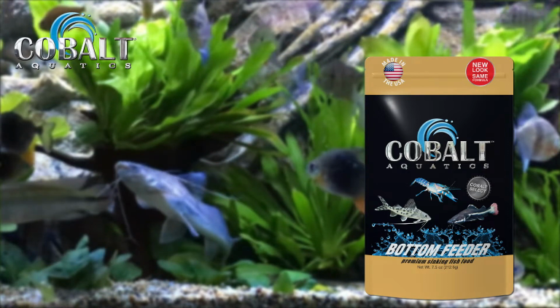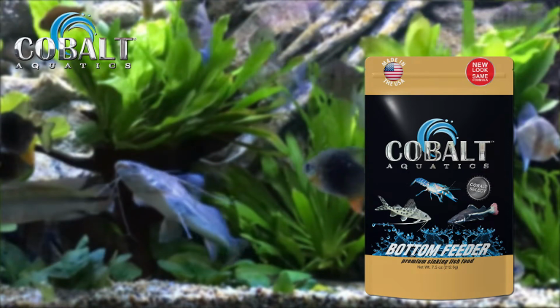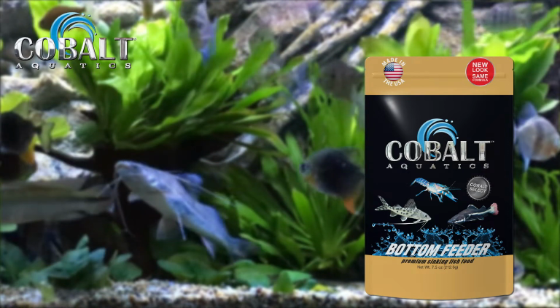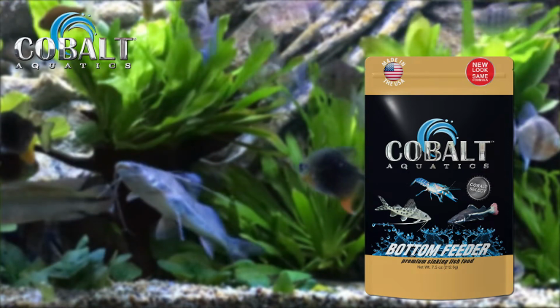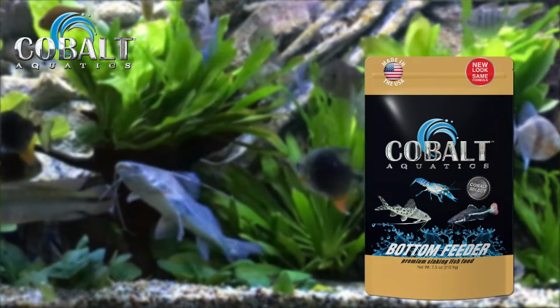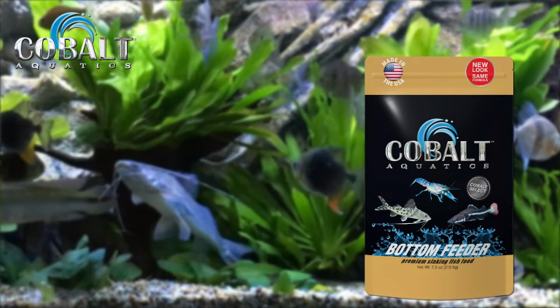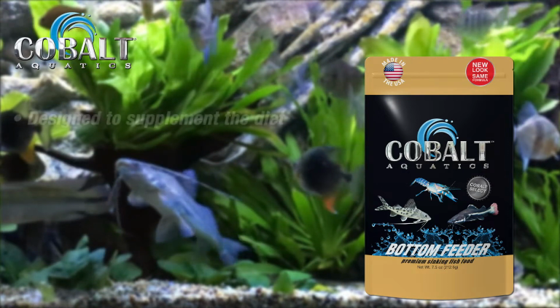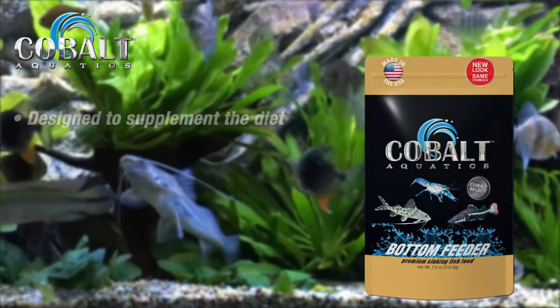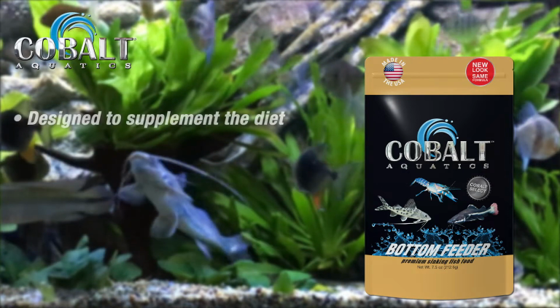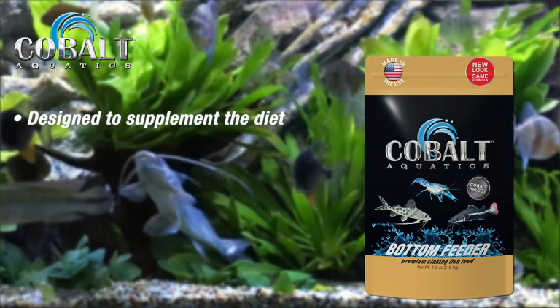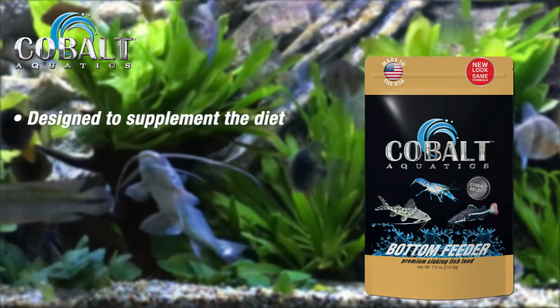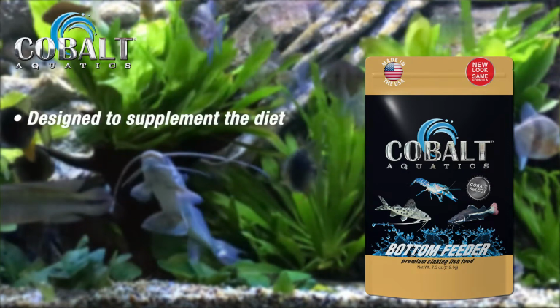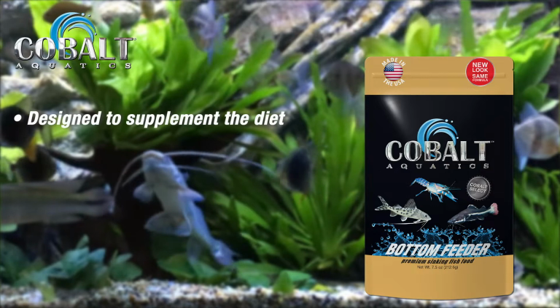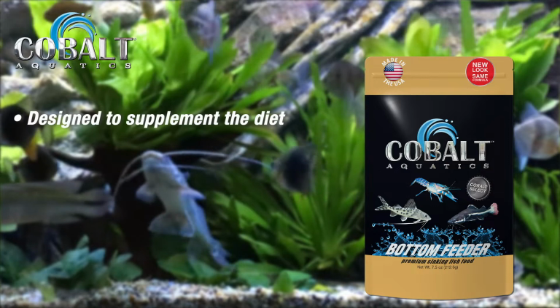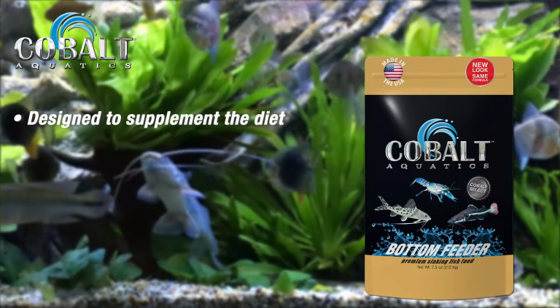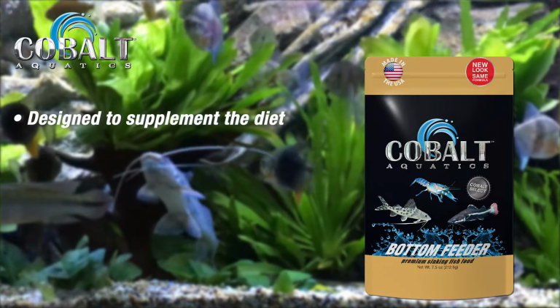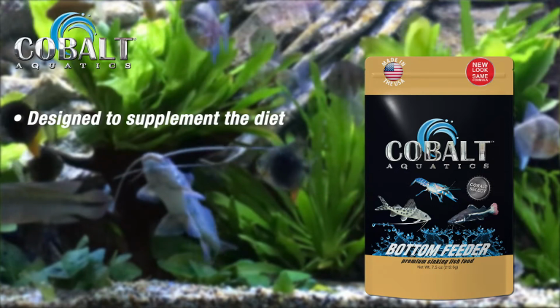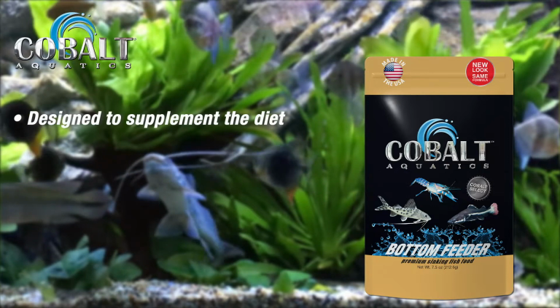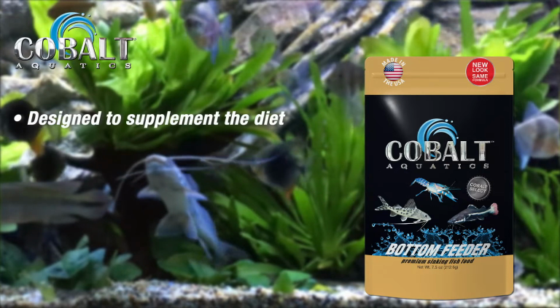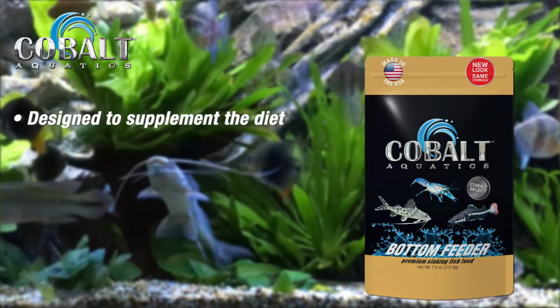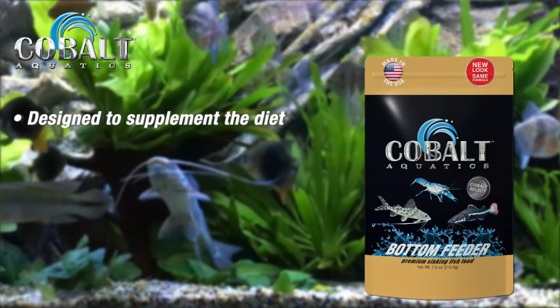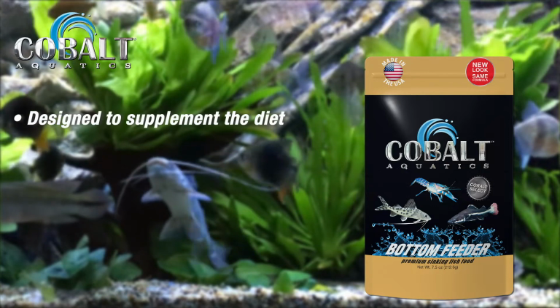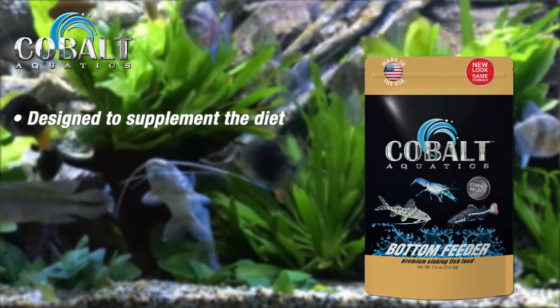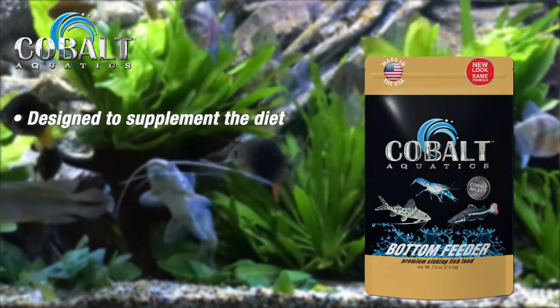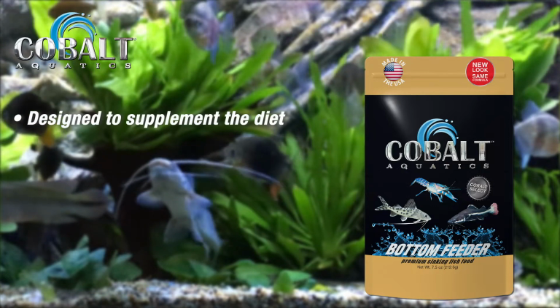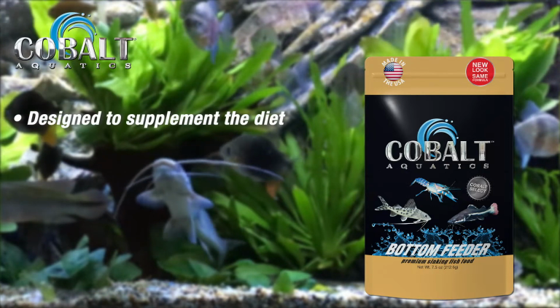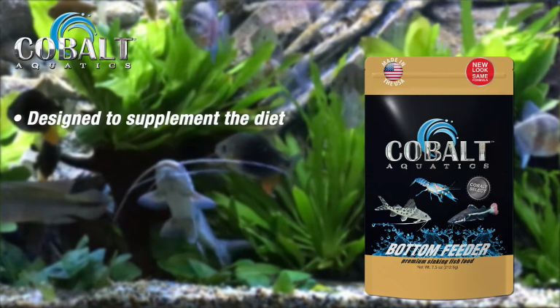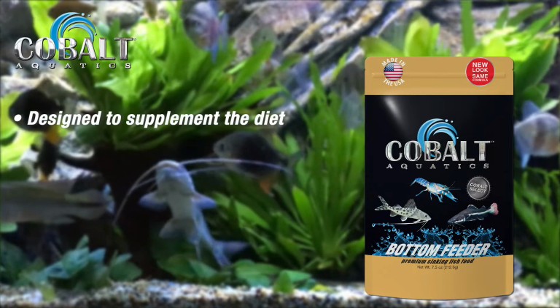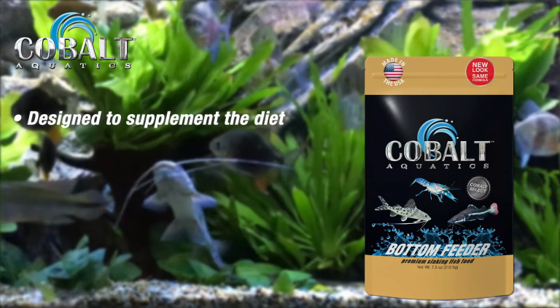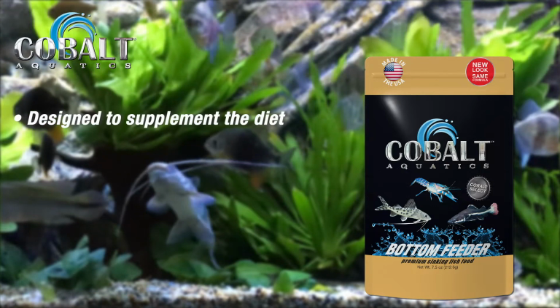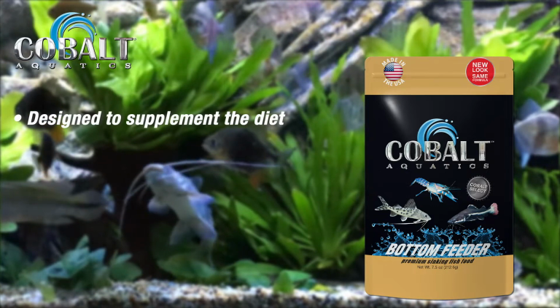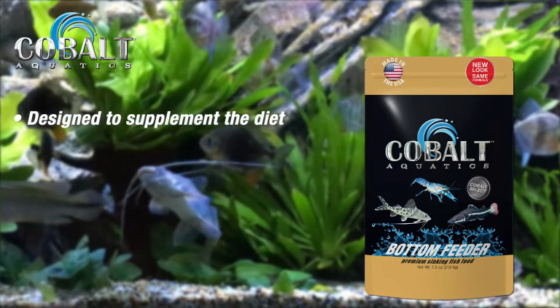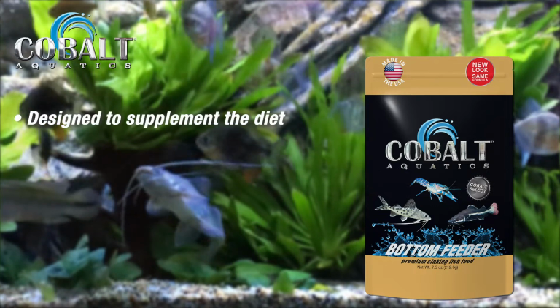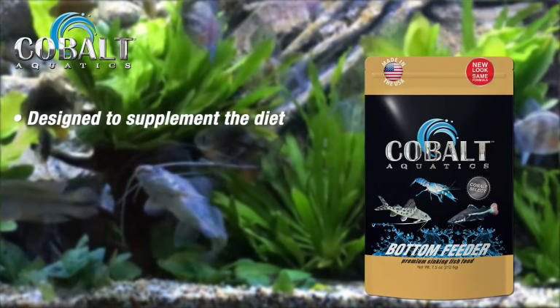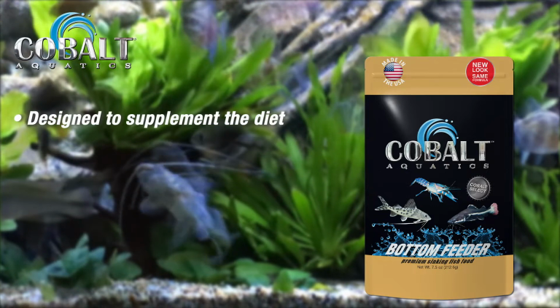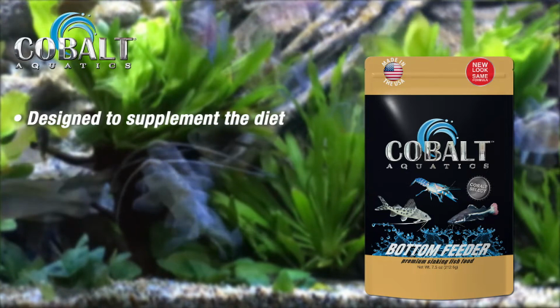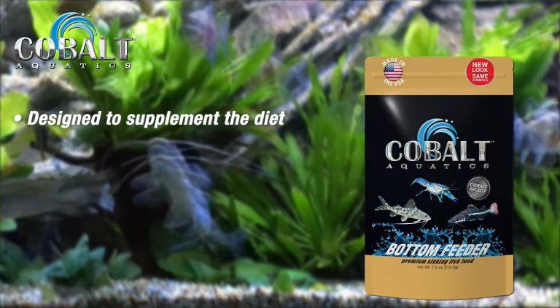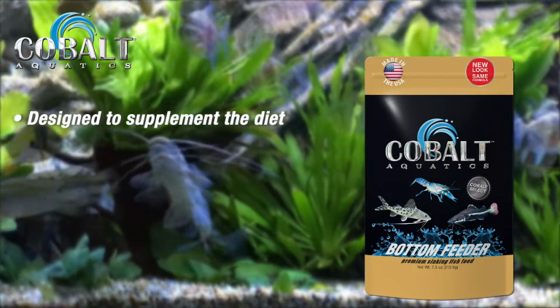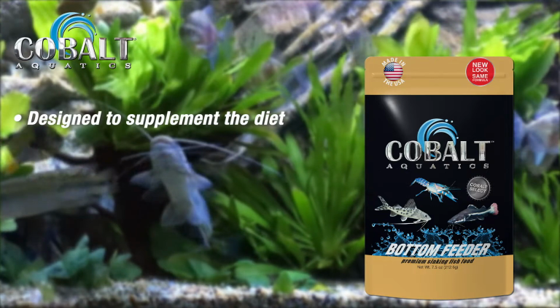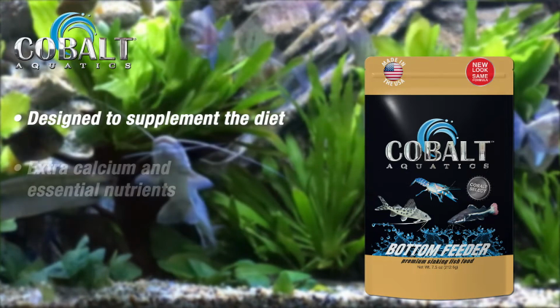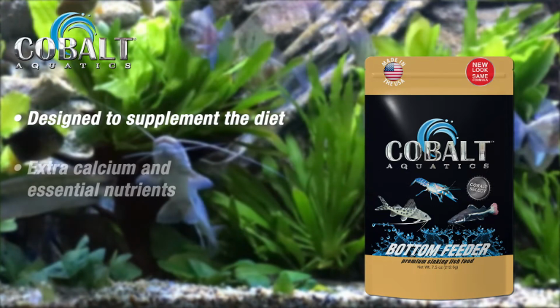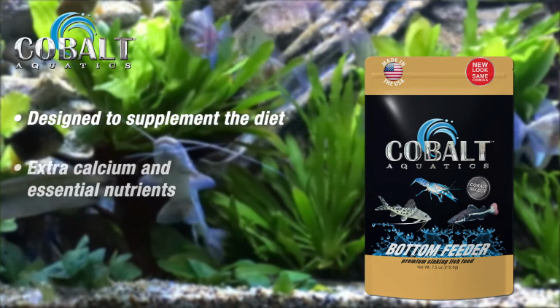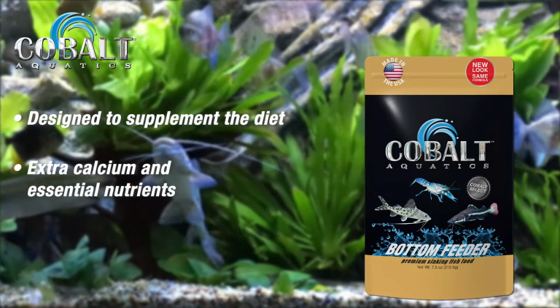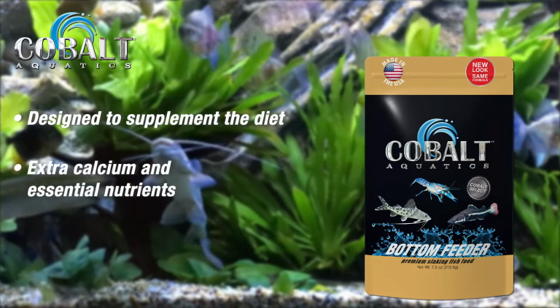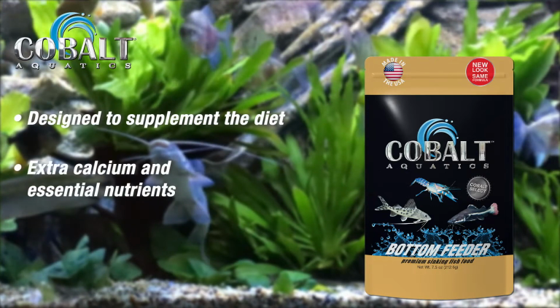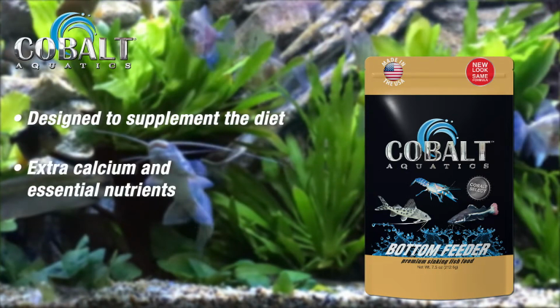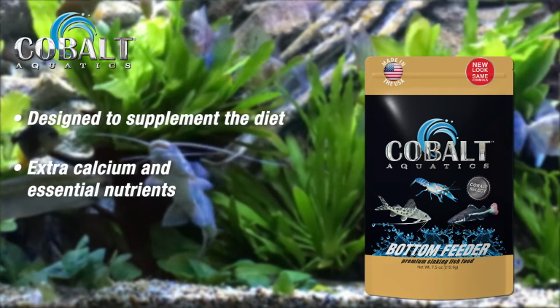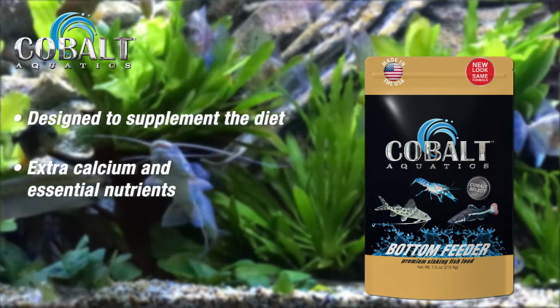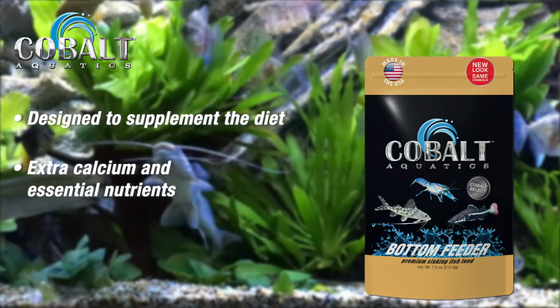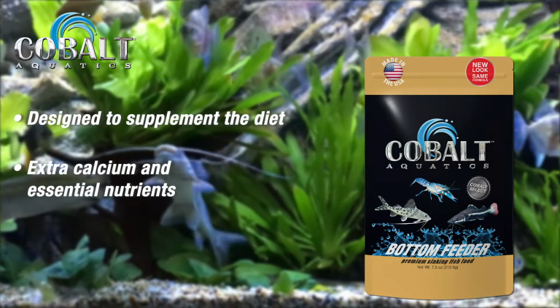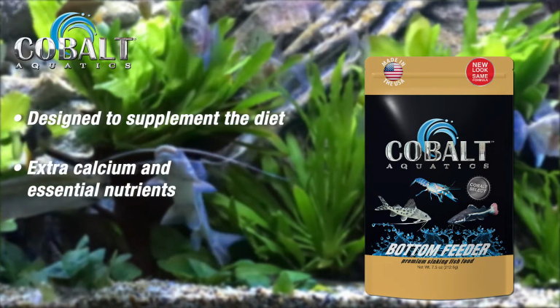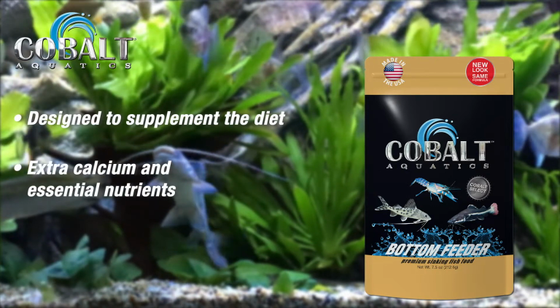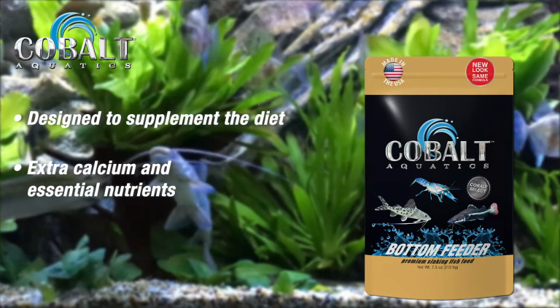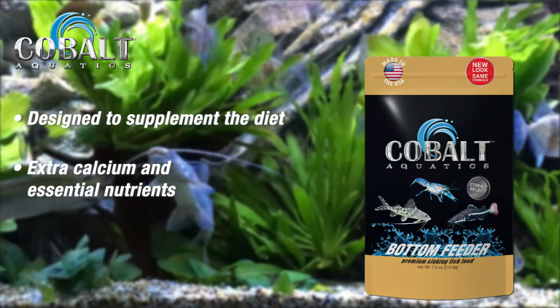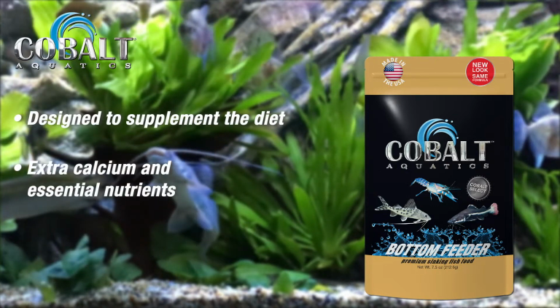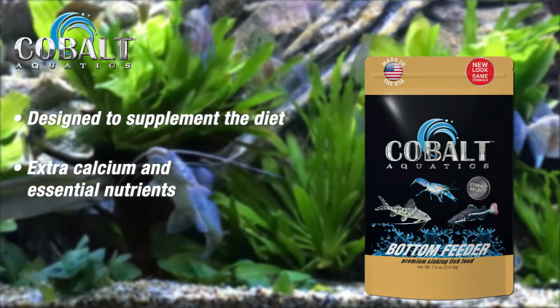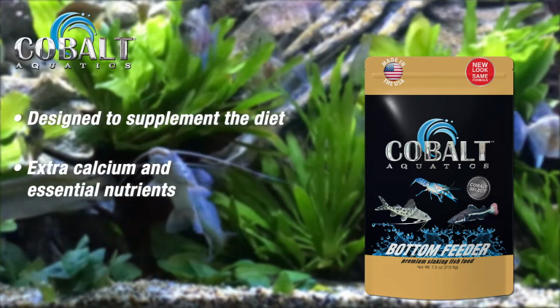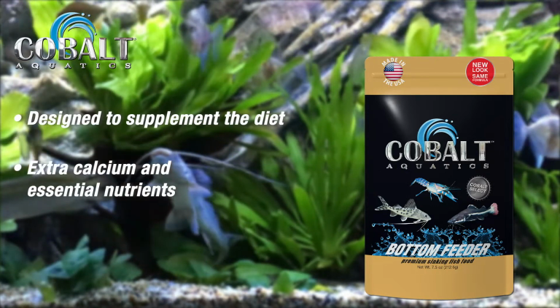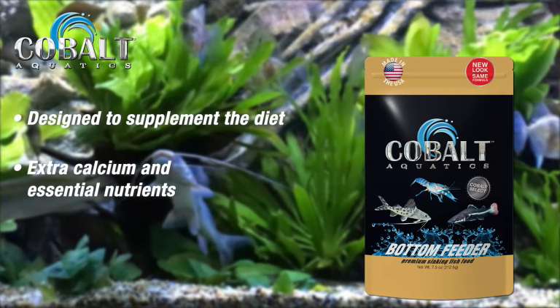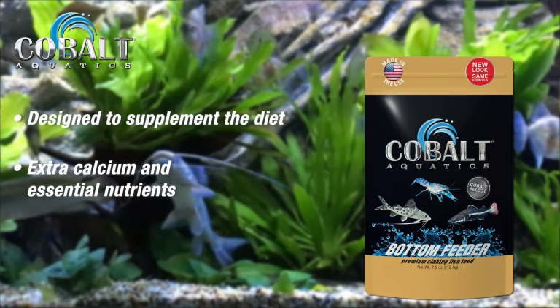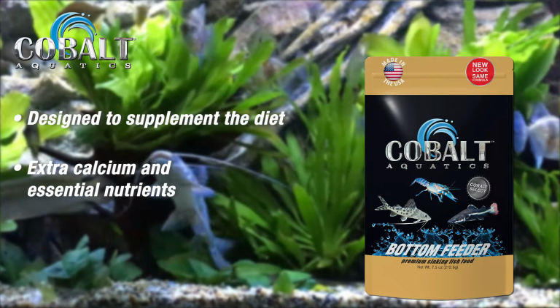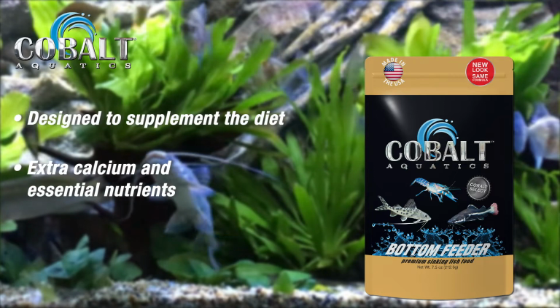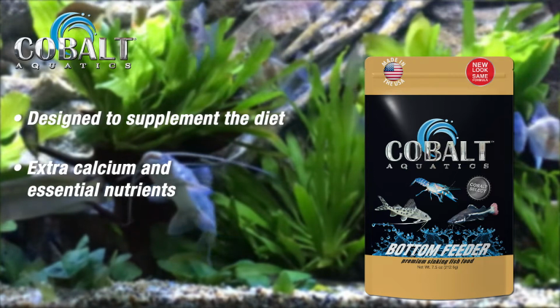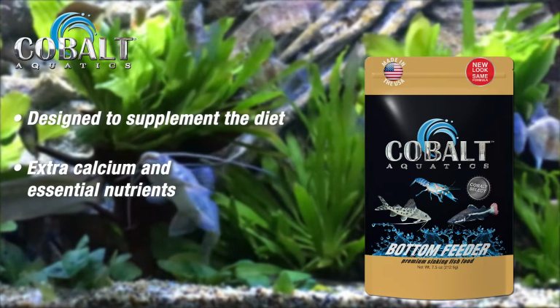Bottom feeder pellets are designed to supplement the diet of these unique creatures, providing extra calcium and essential nutrients that bottom feeders require.